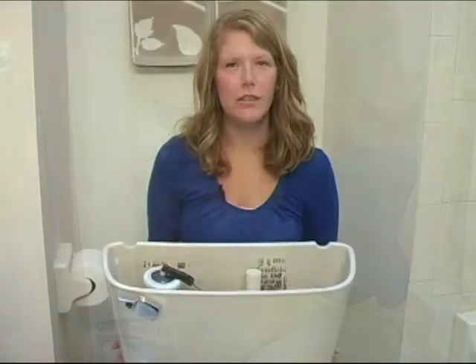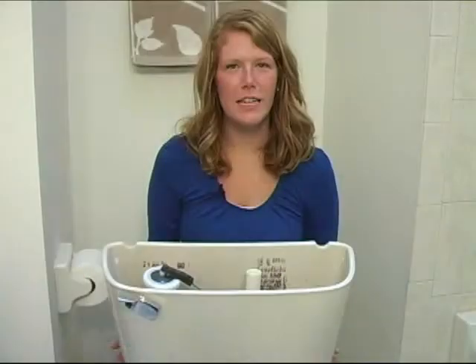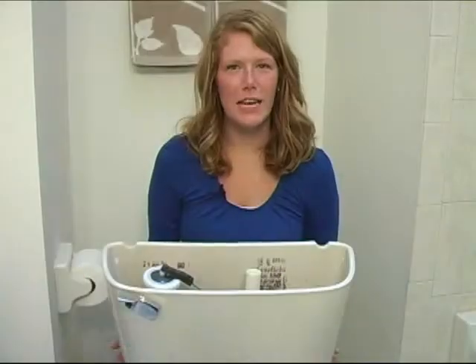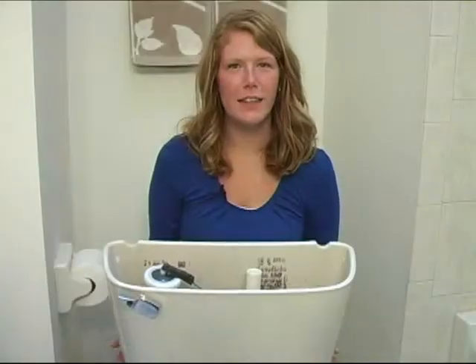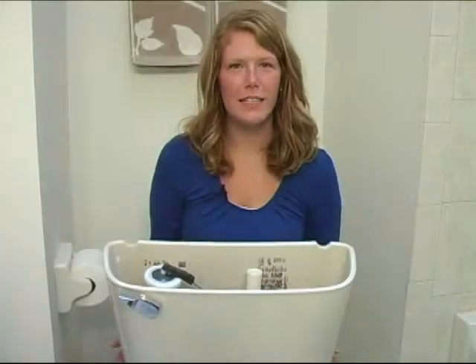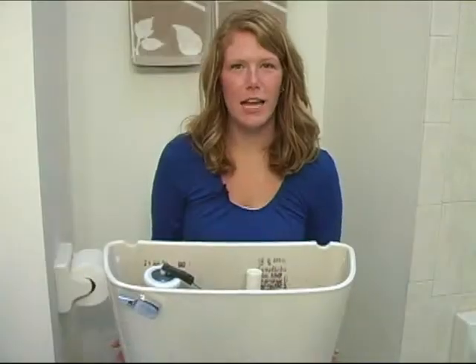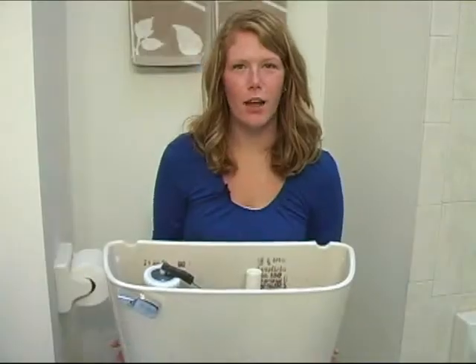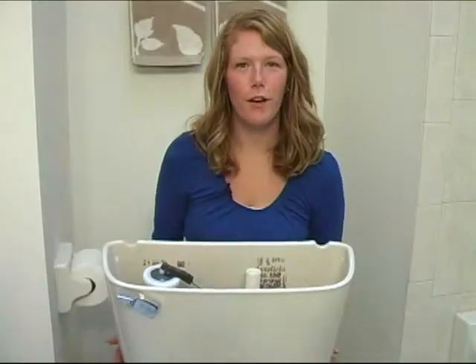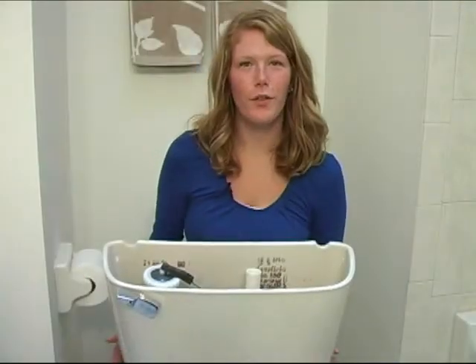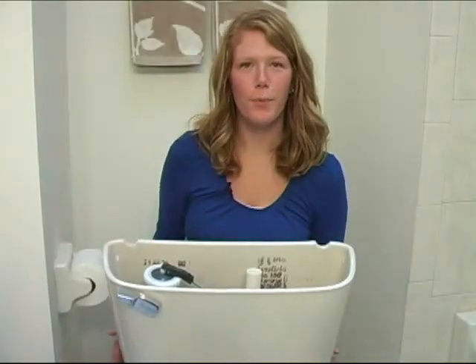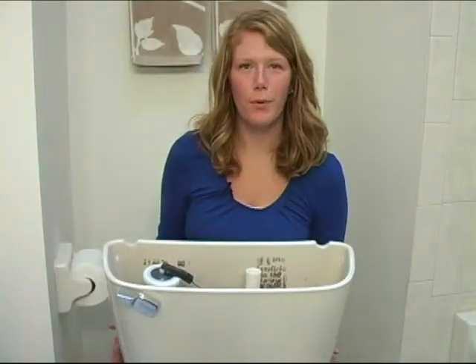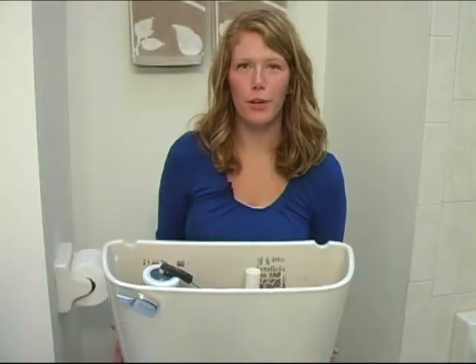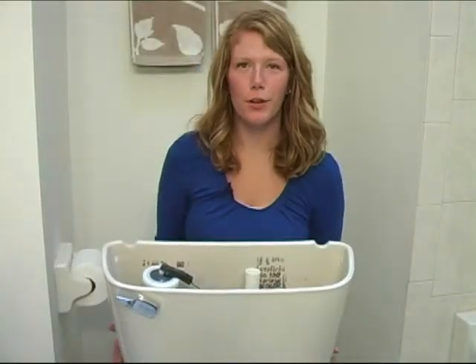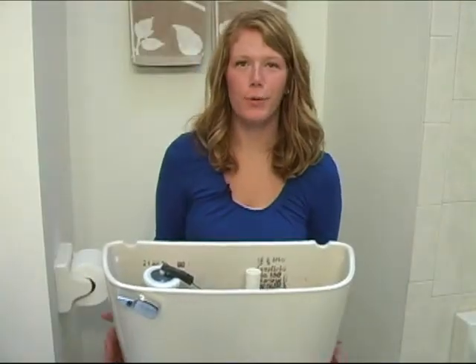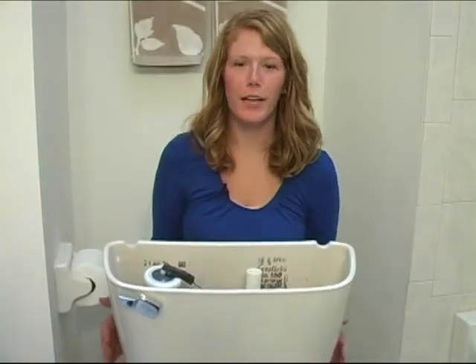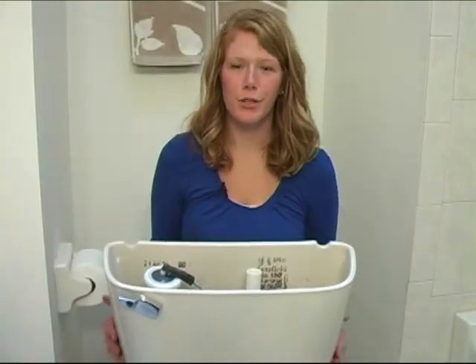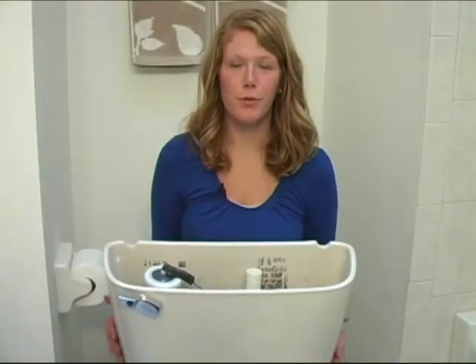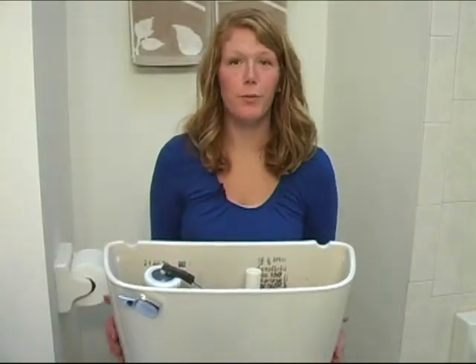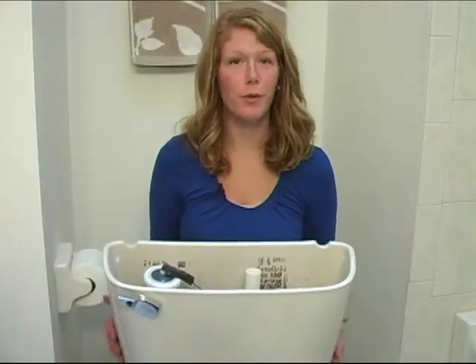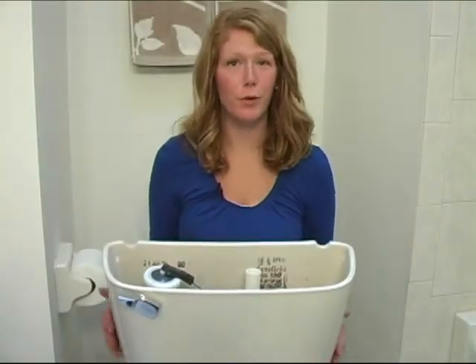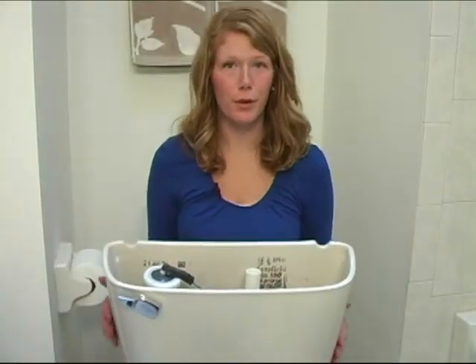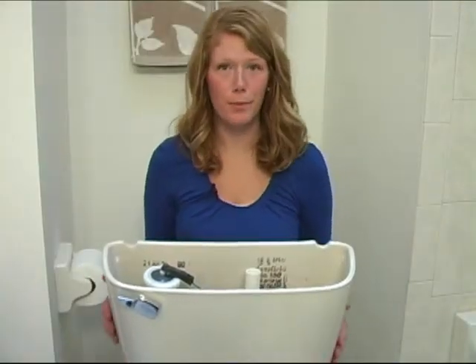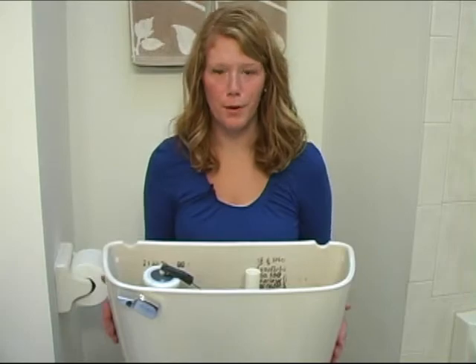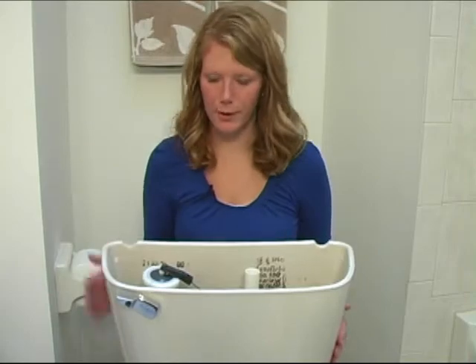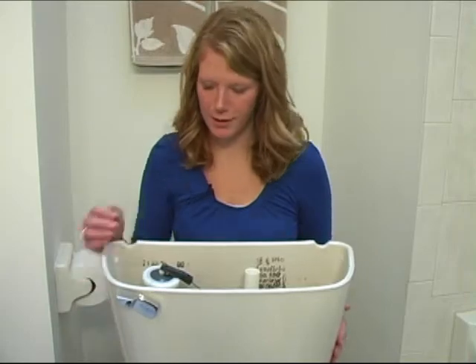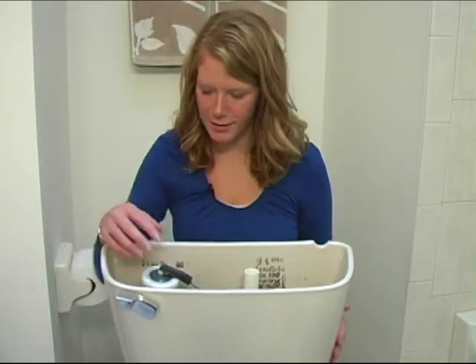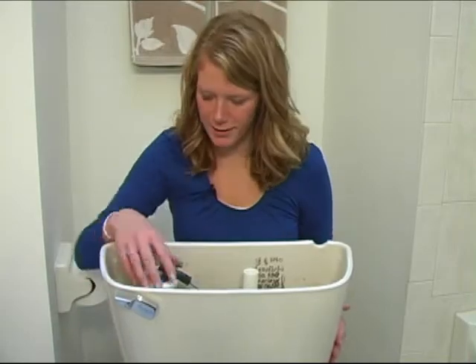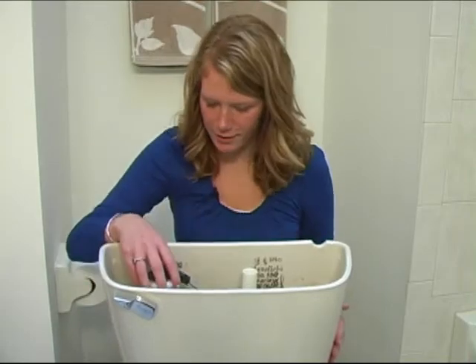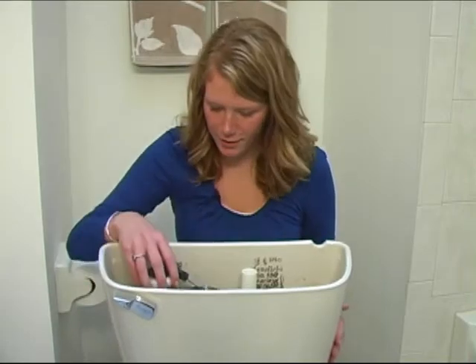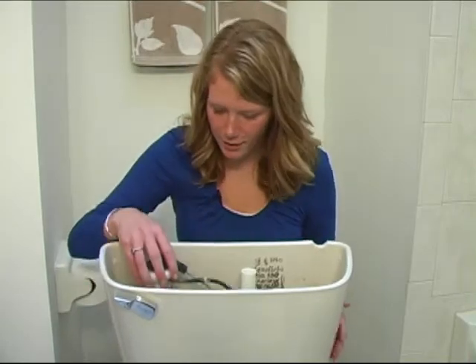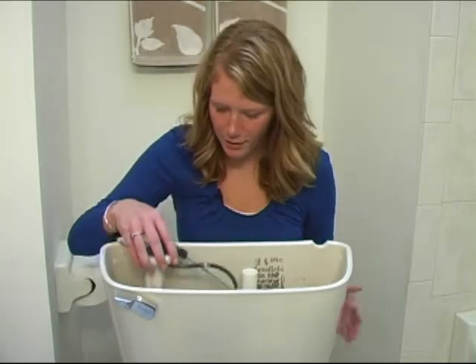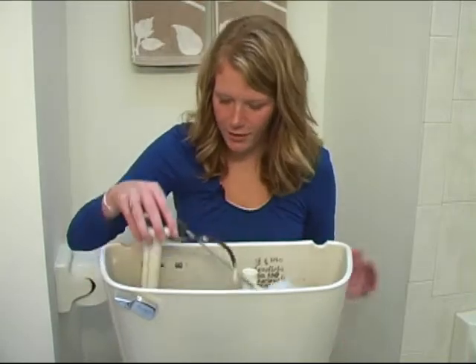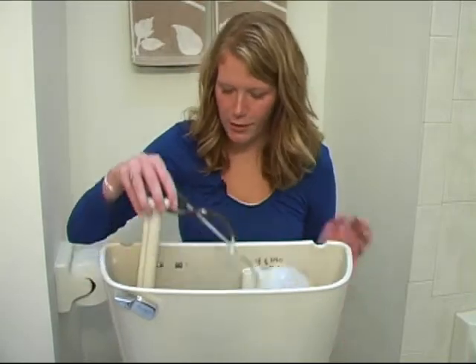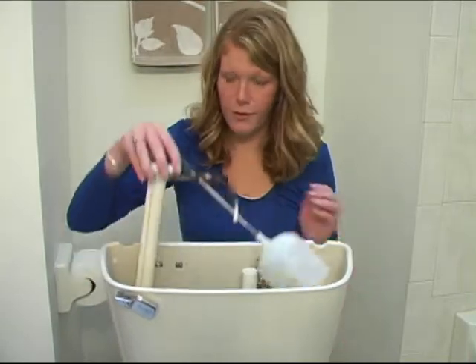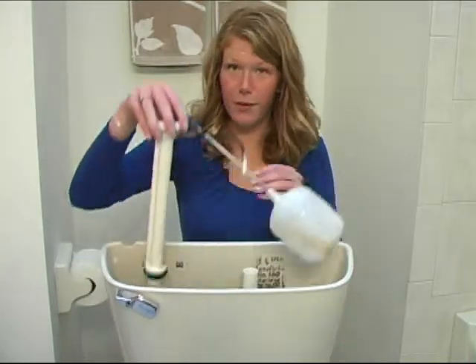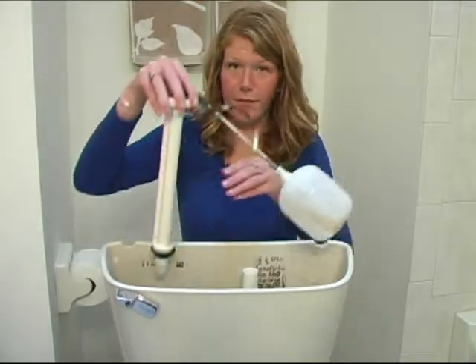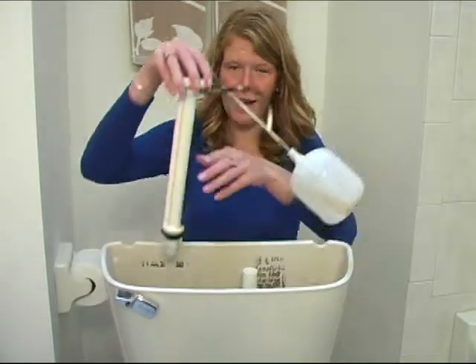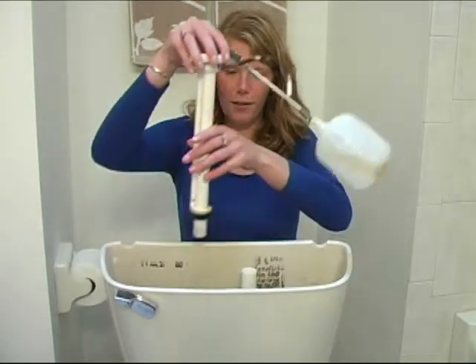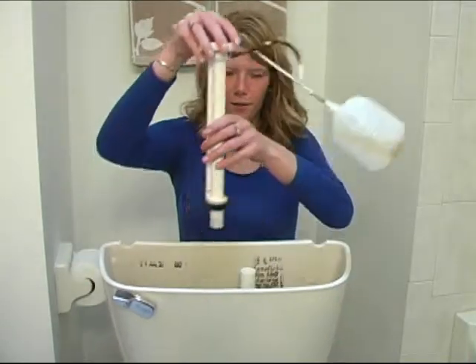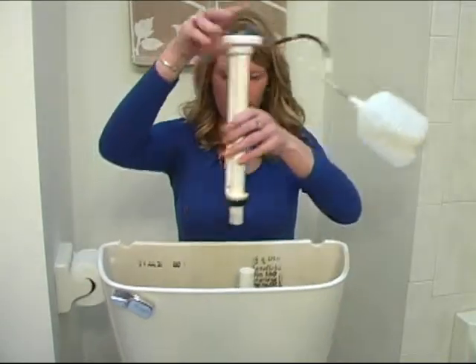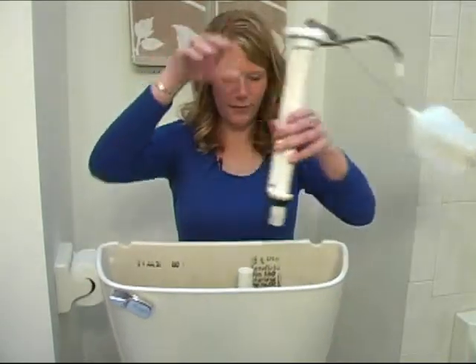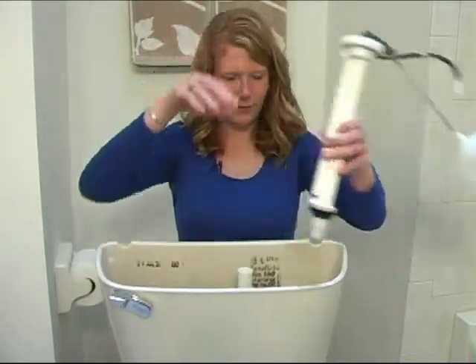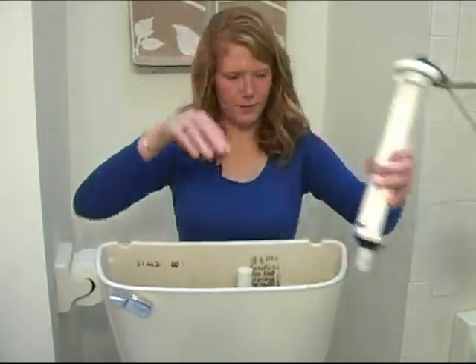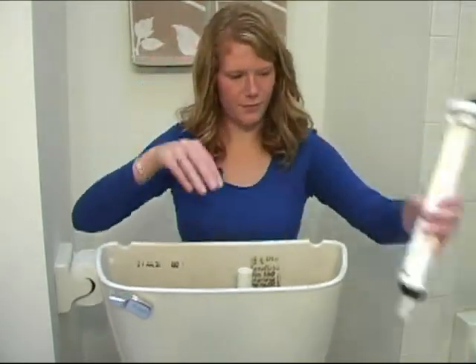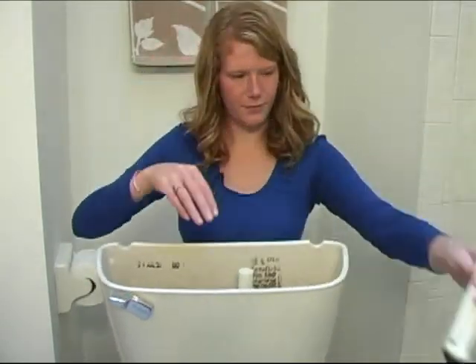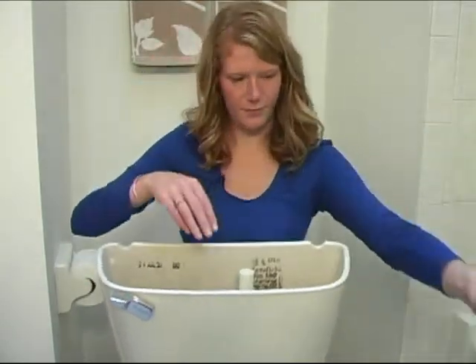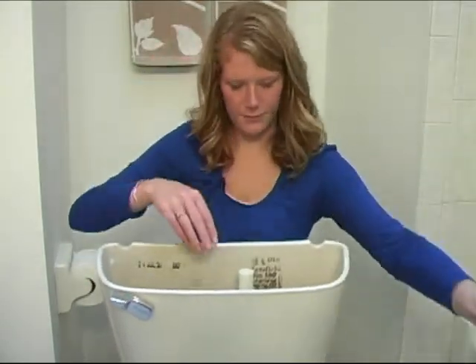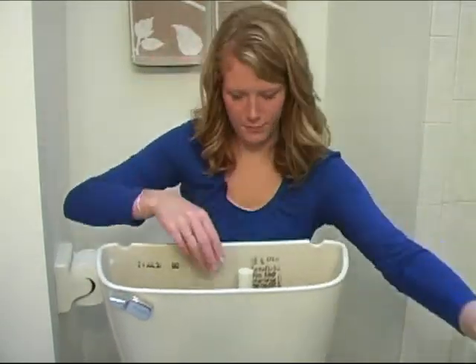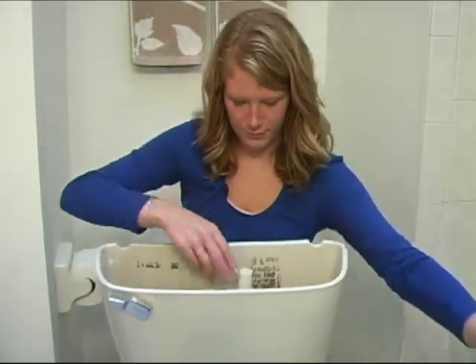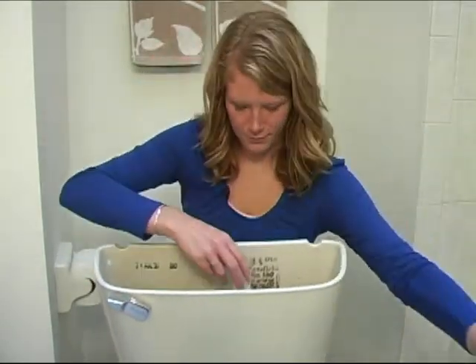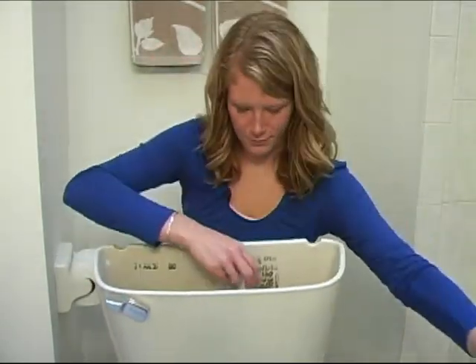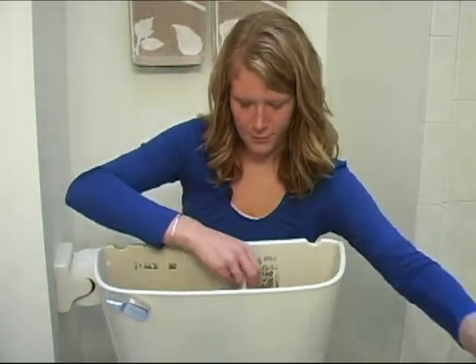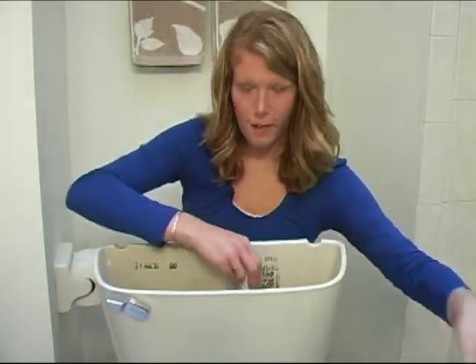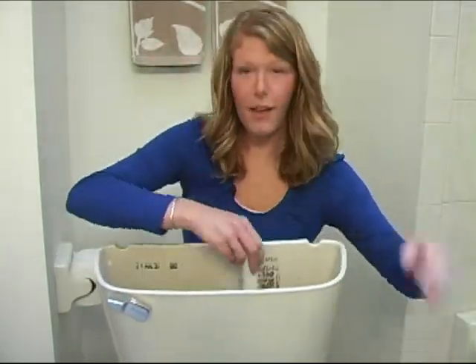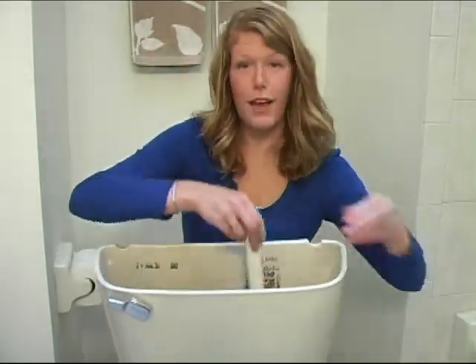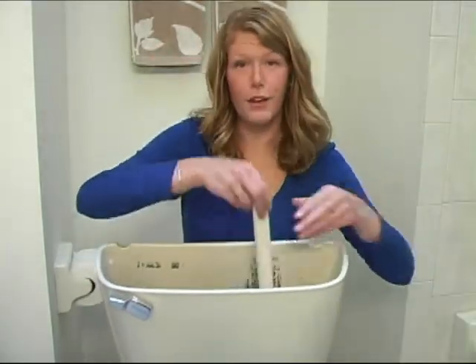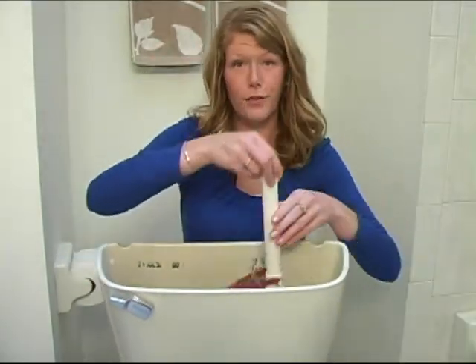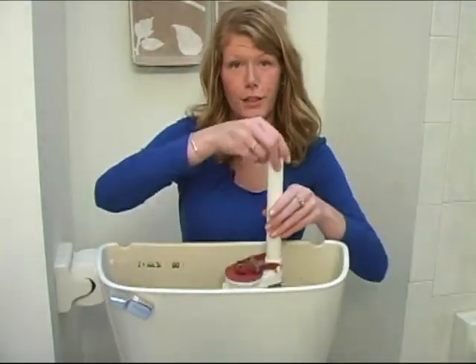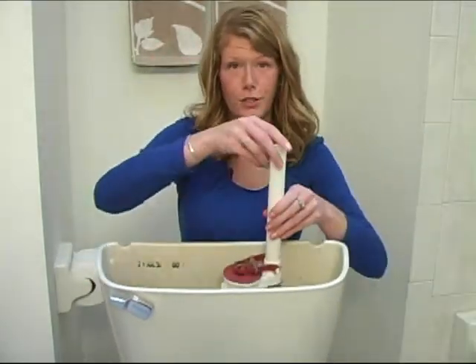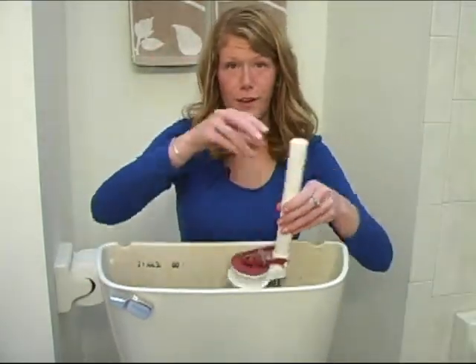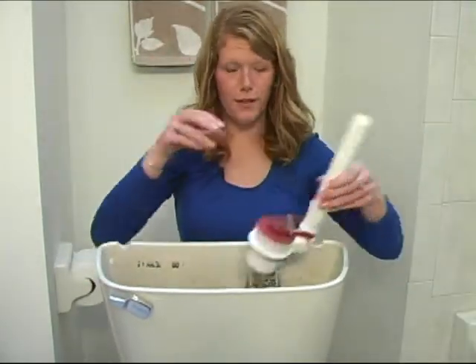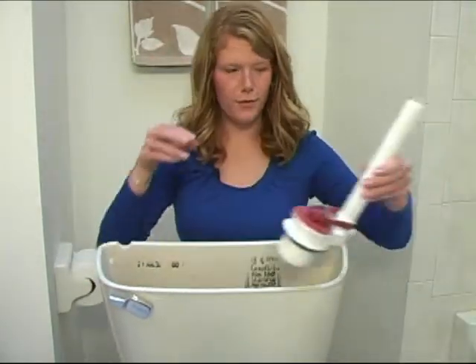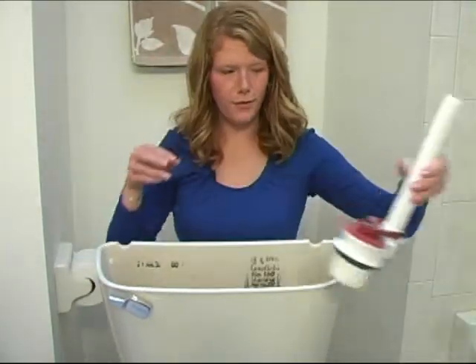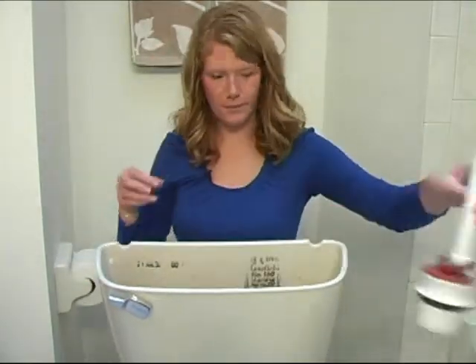Once you've taken the tank off the bowl, you're ready to remove your old components: the fill valve and your flush valve.